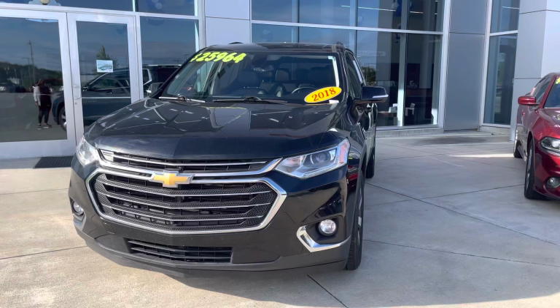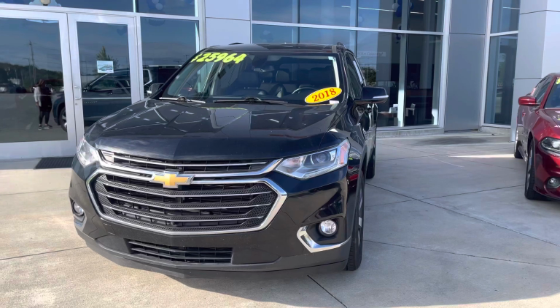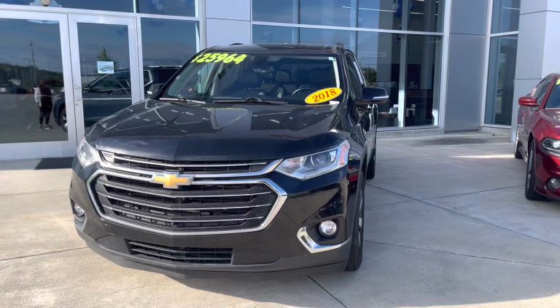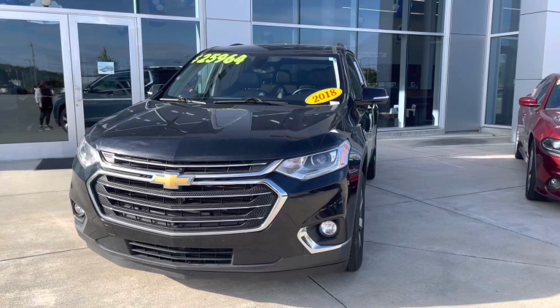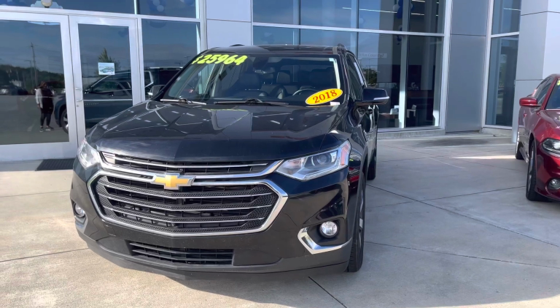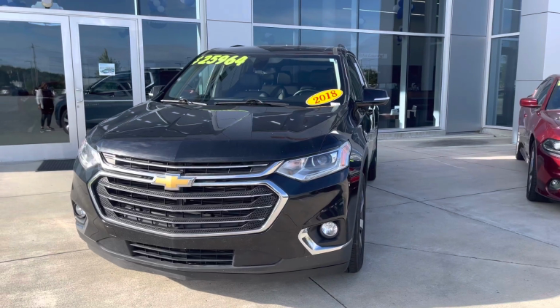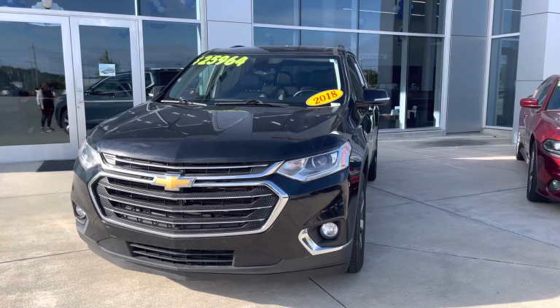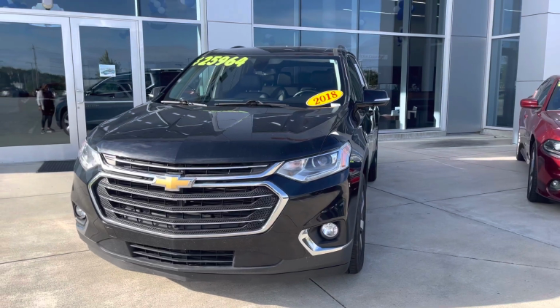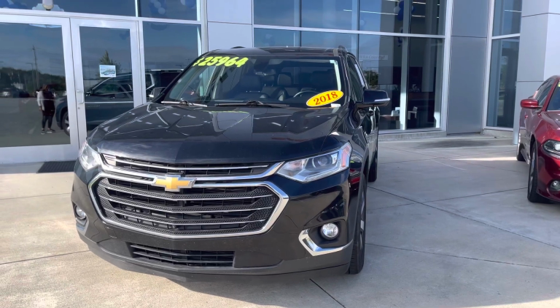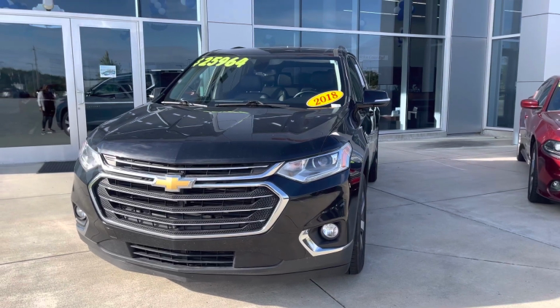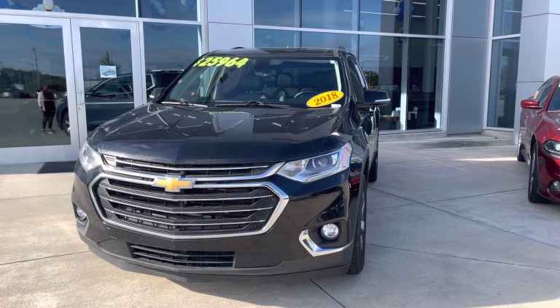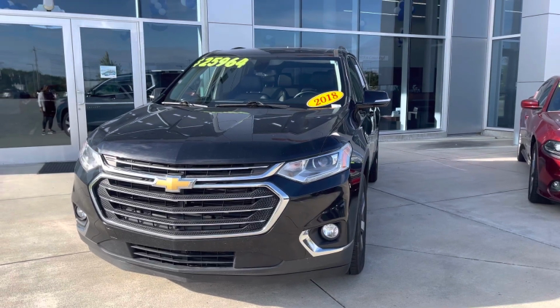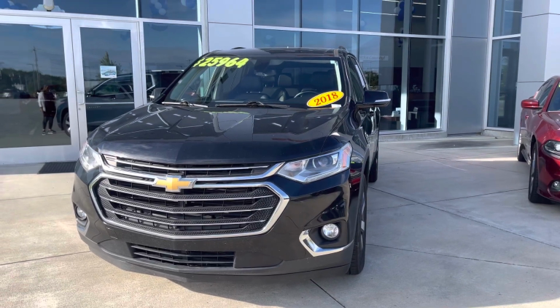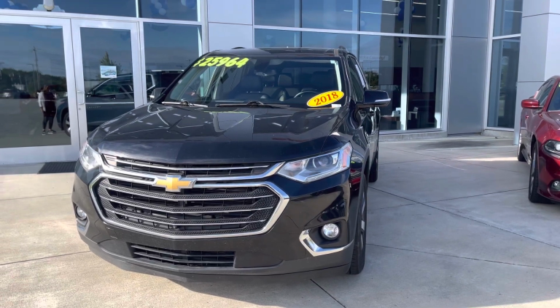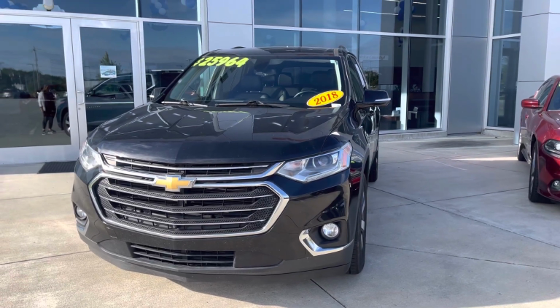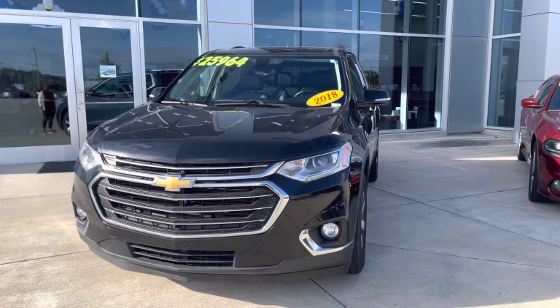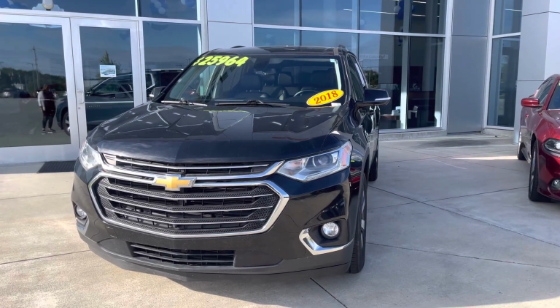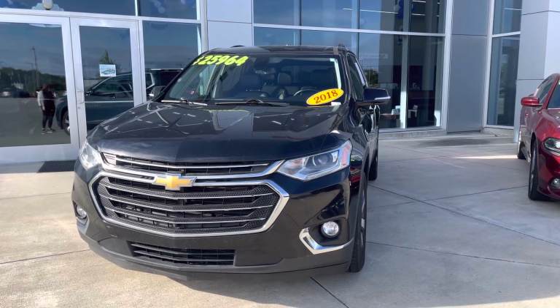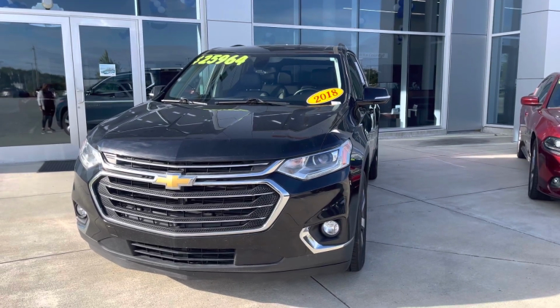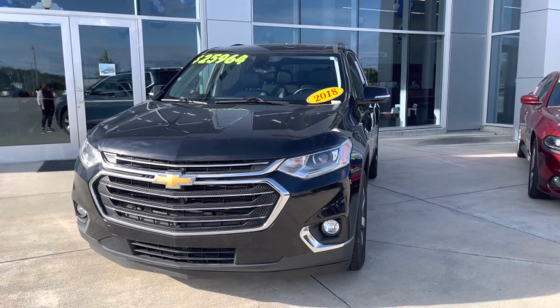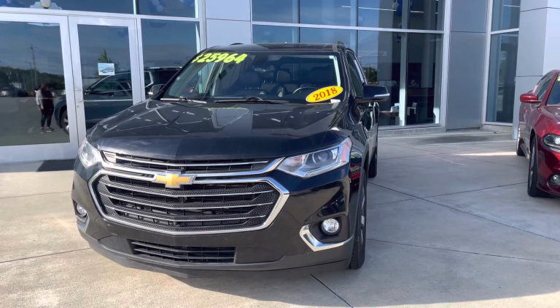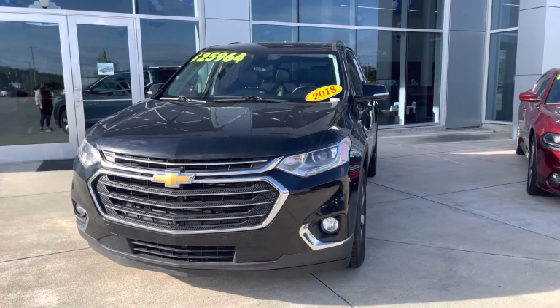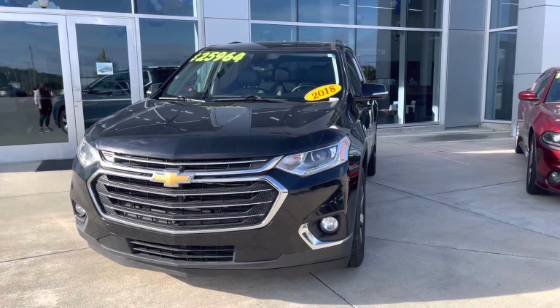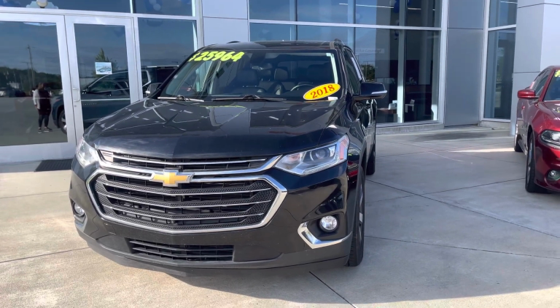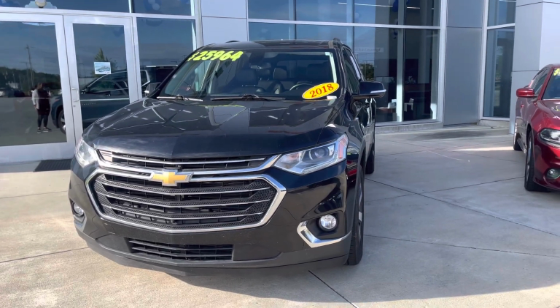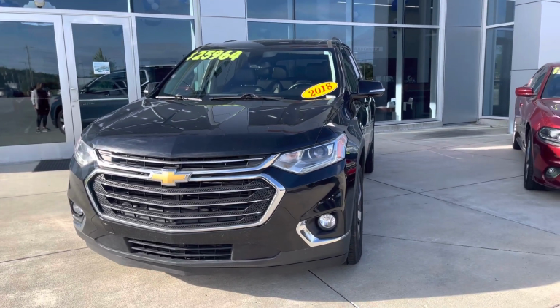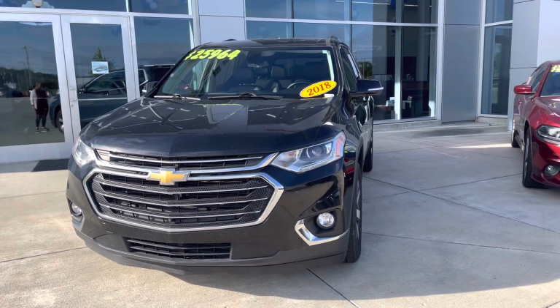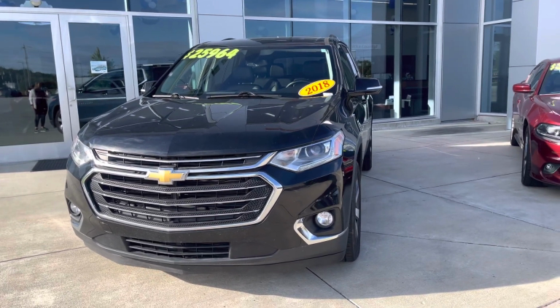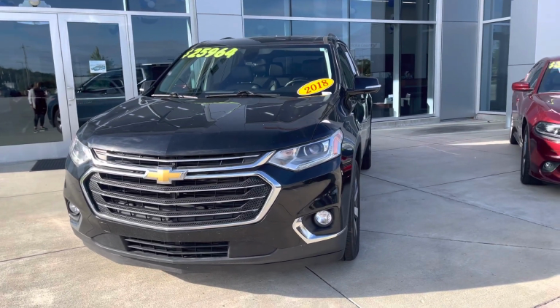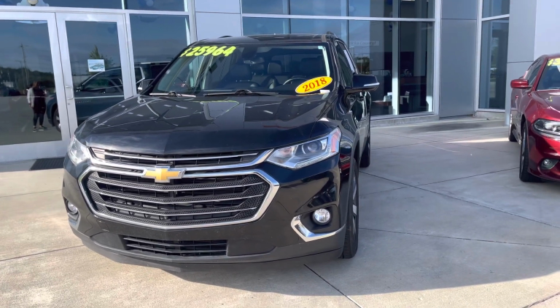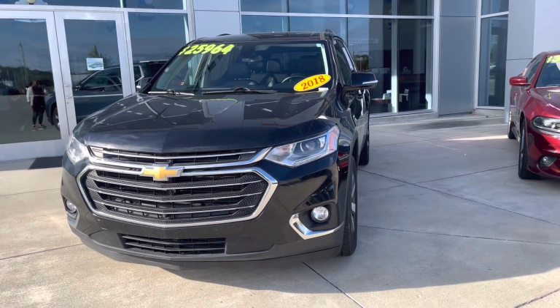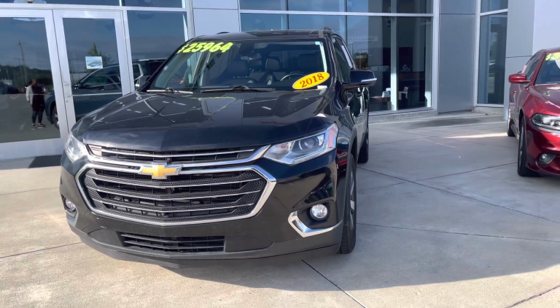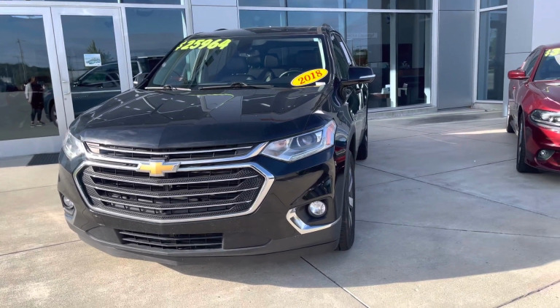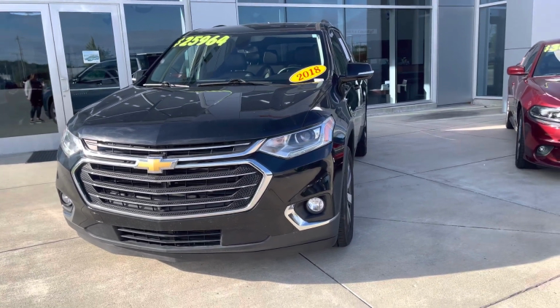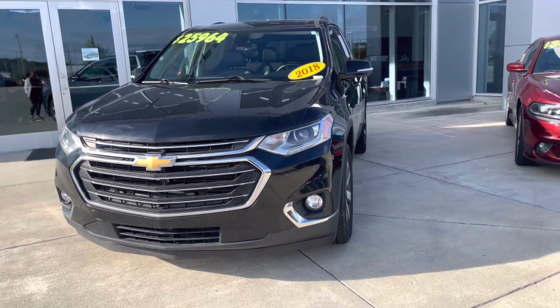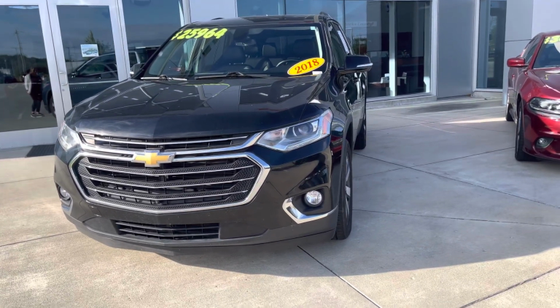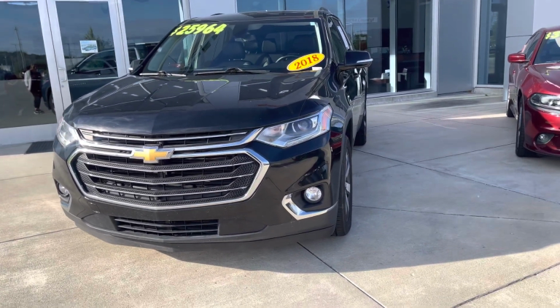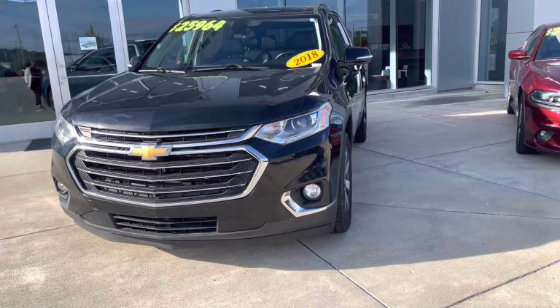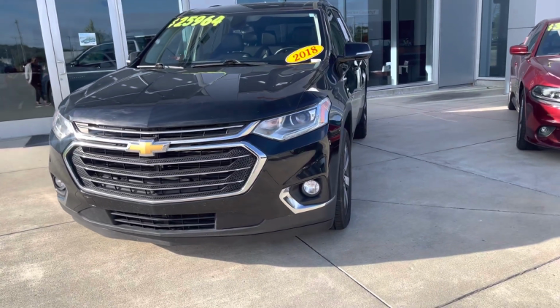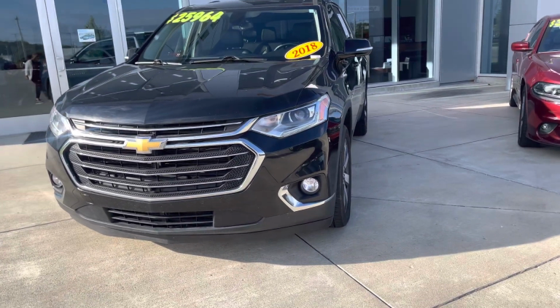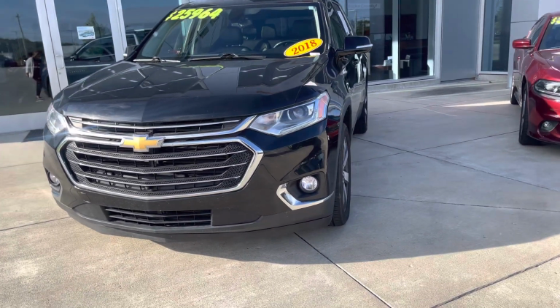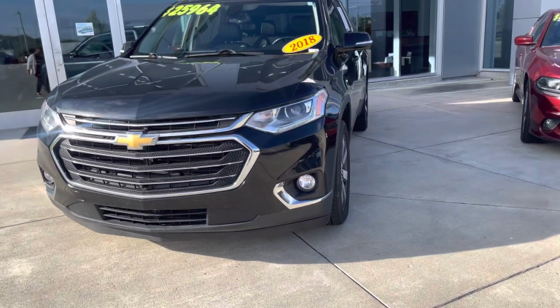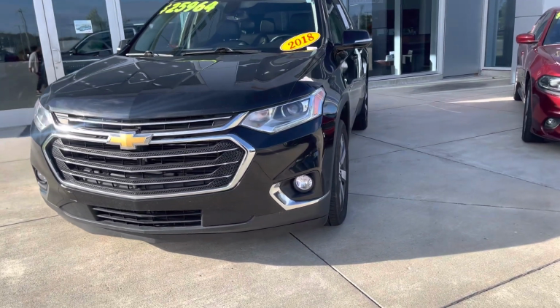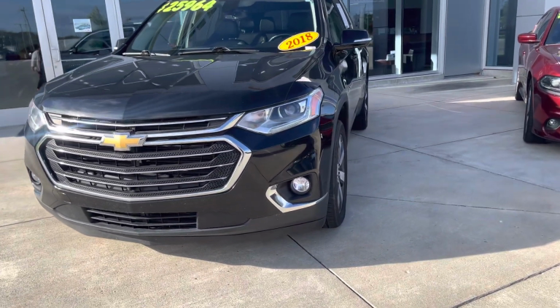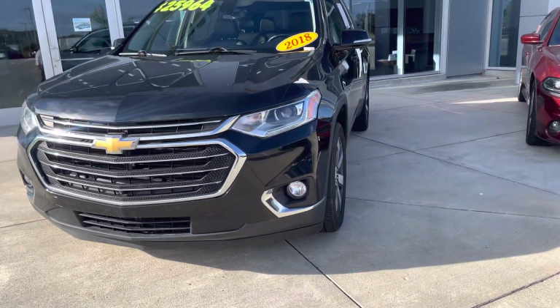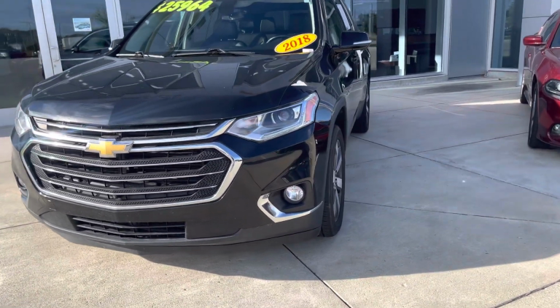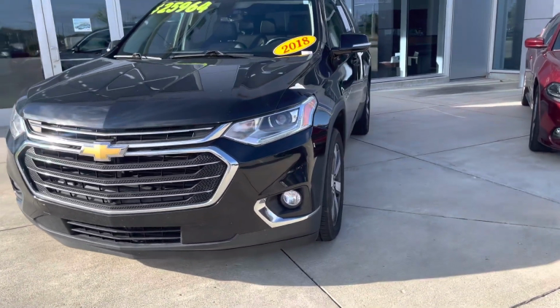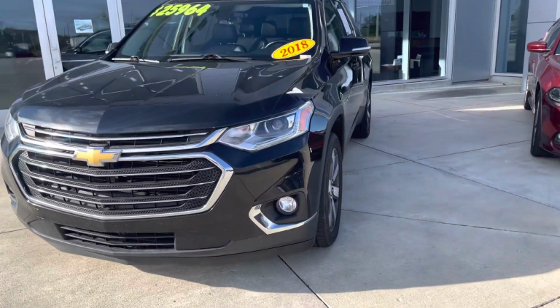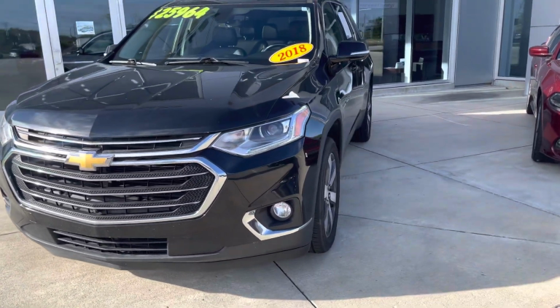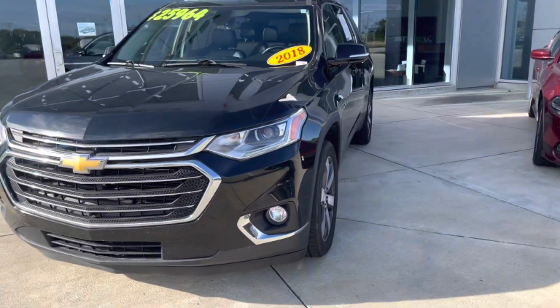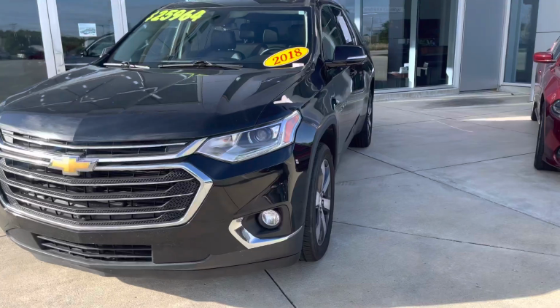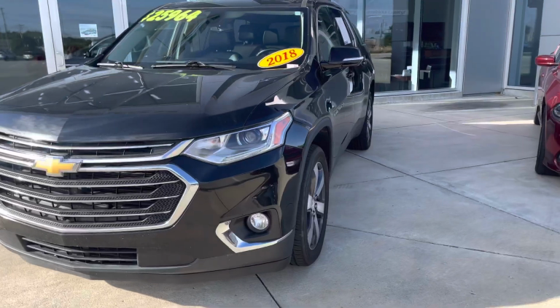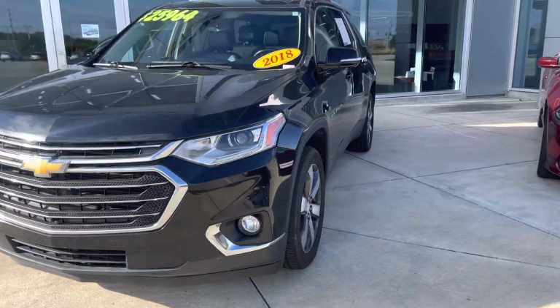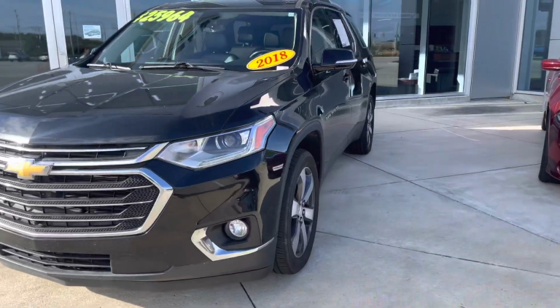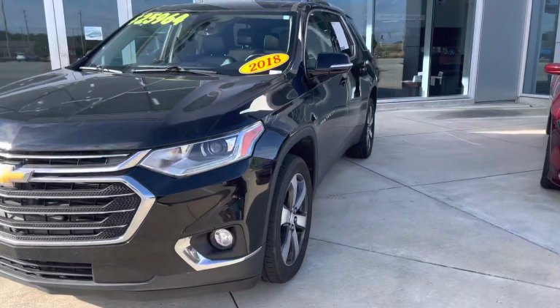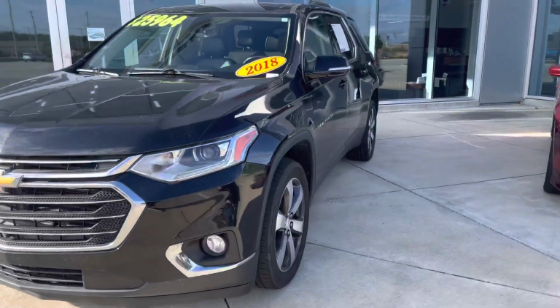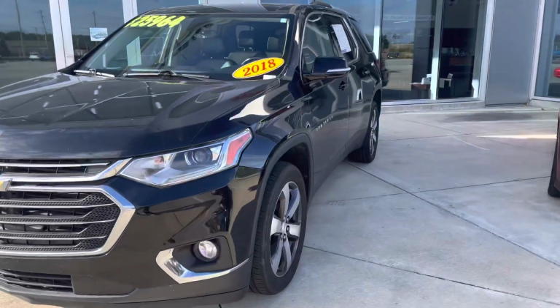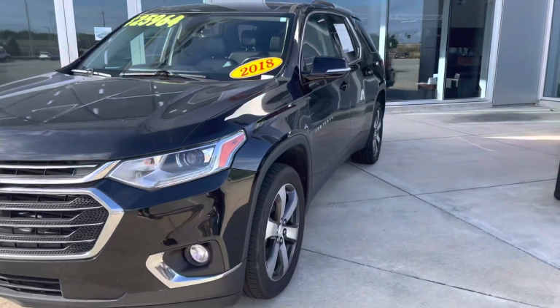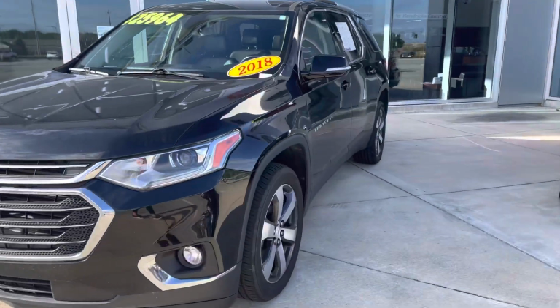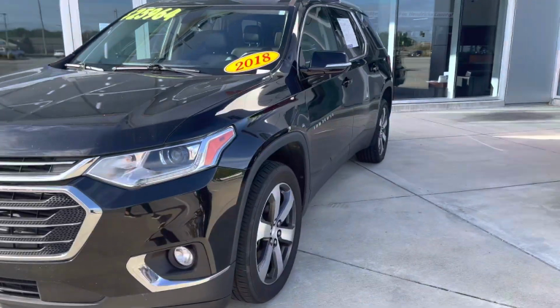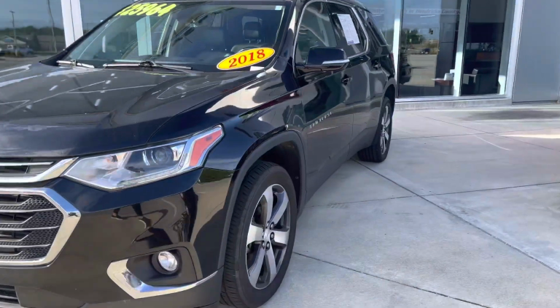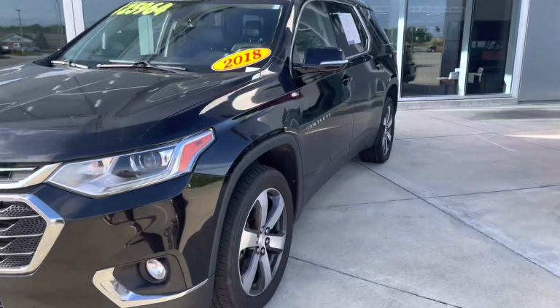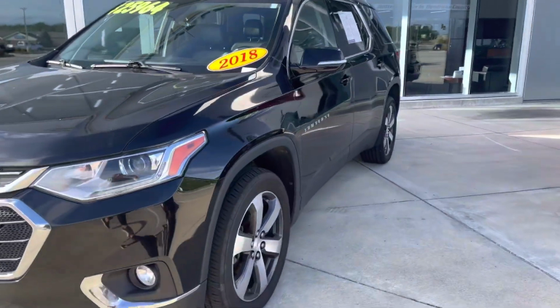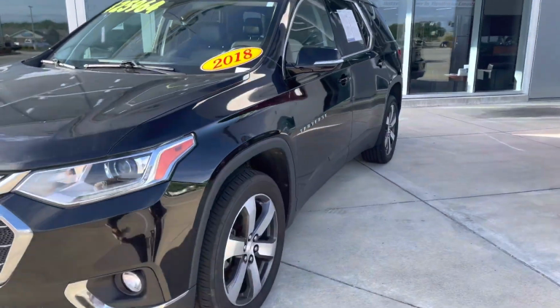This is the 2018 Chevy Traverse. I'll walk around the outside and show you the interior.